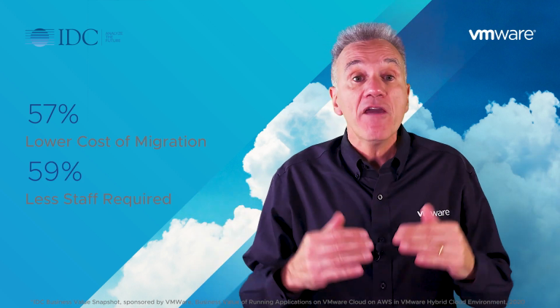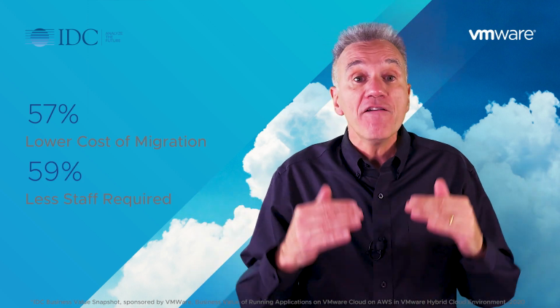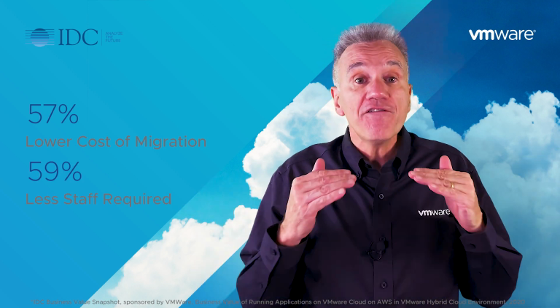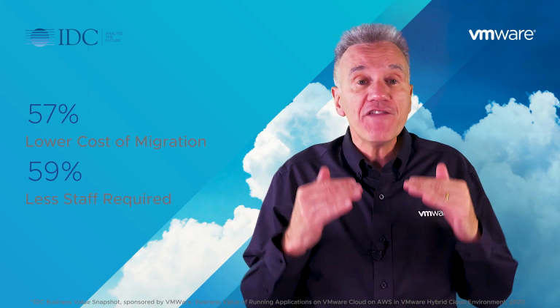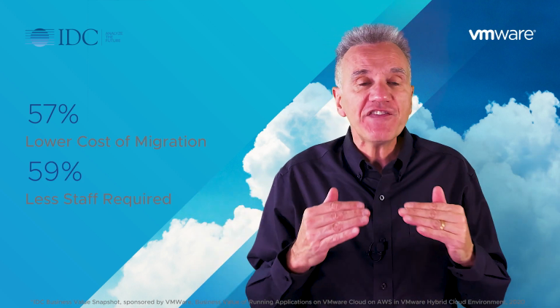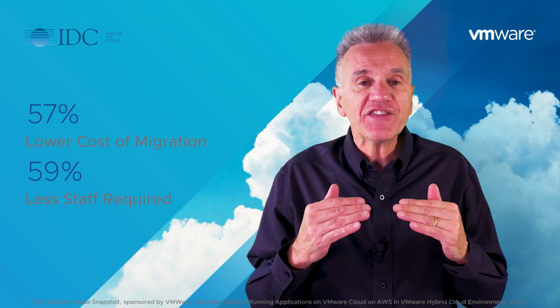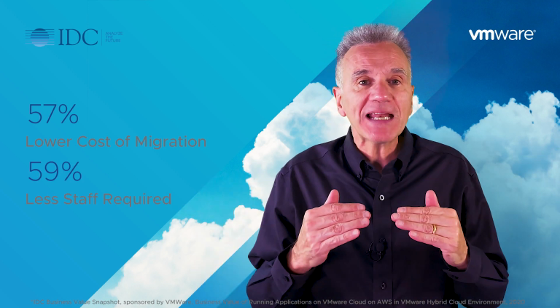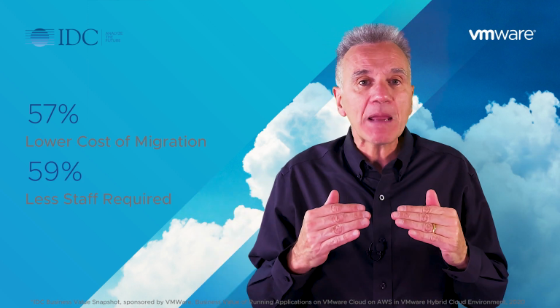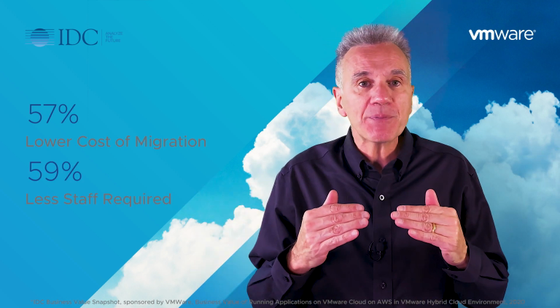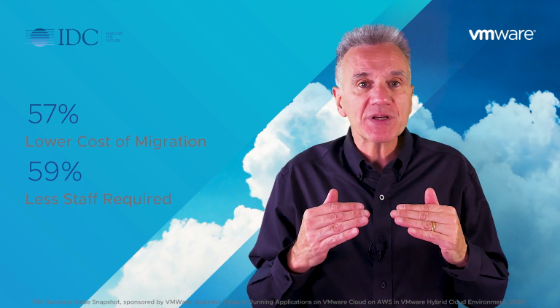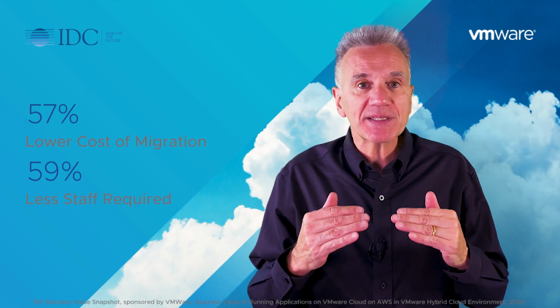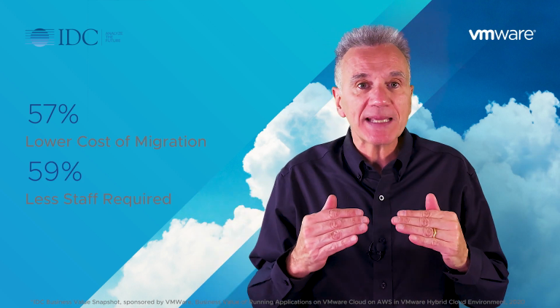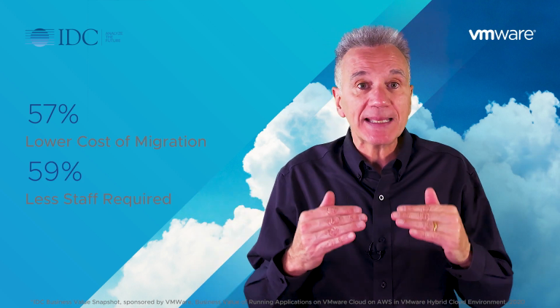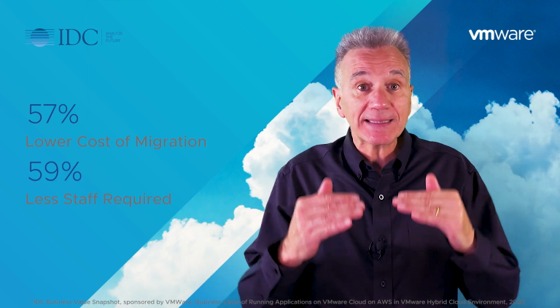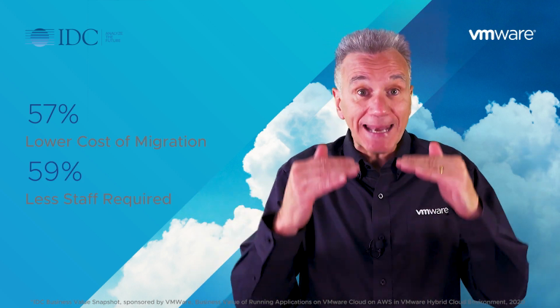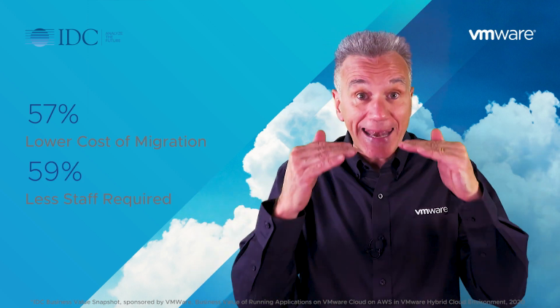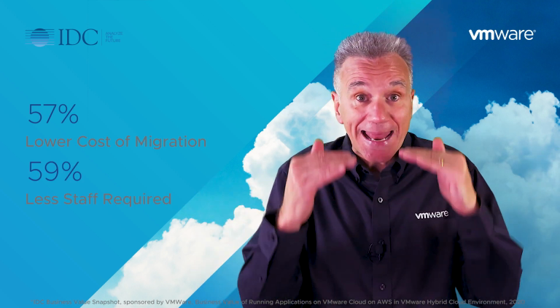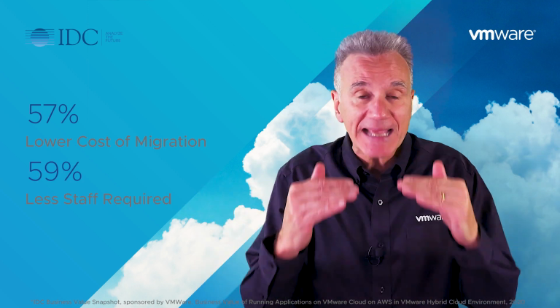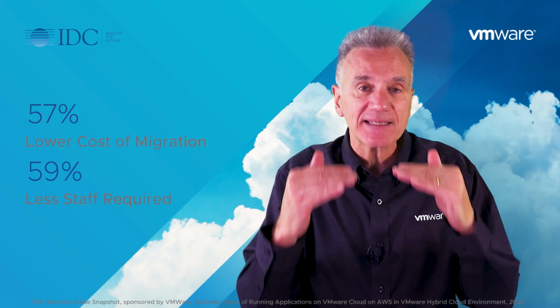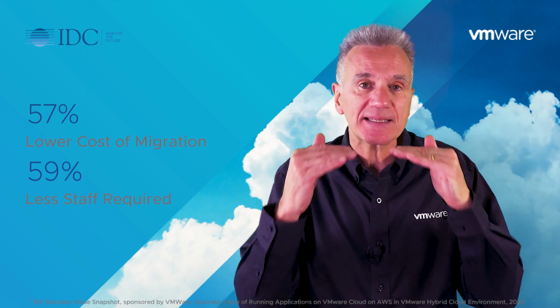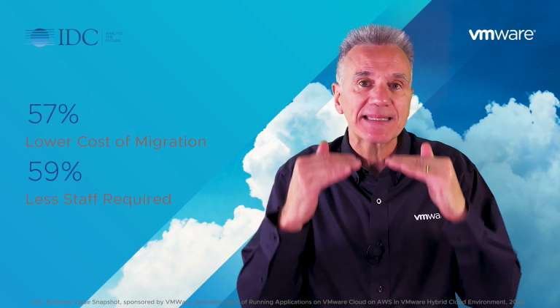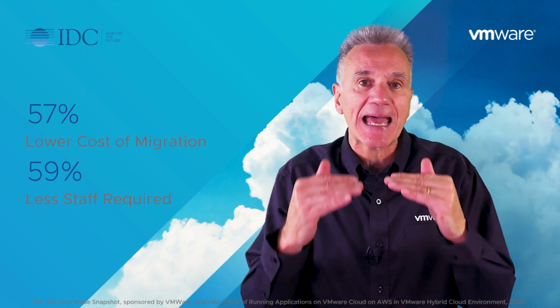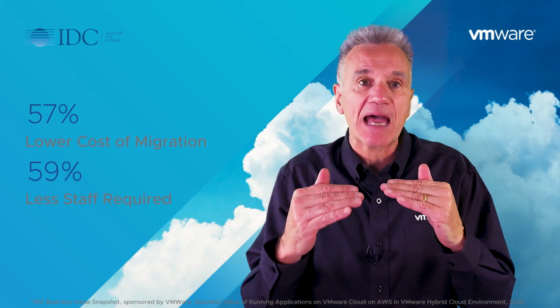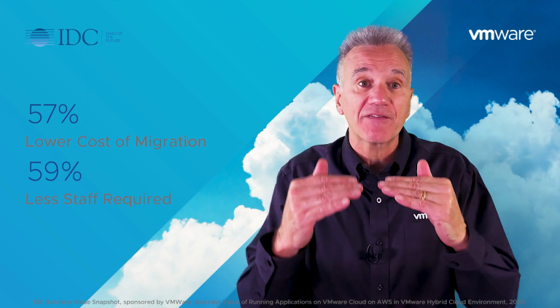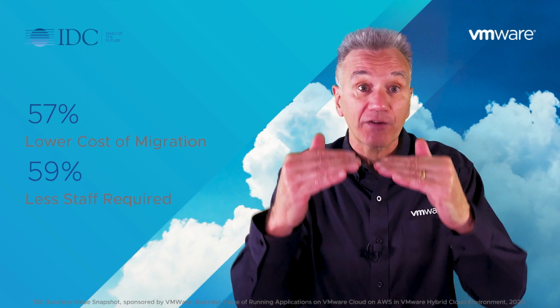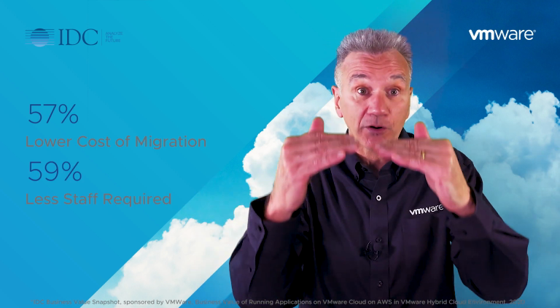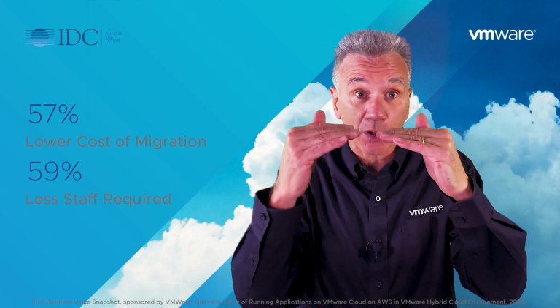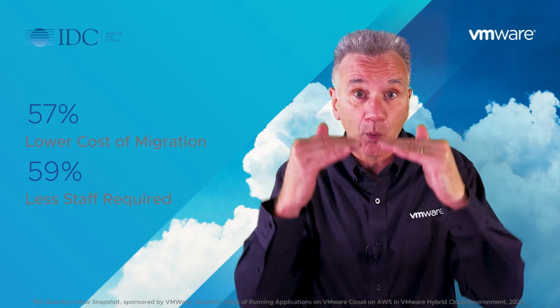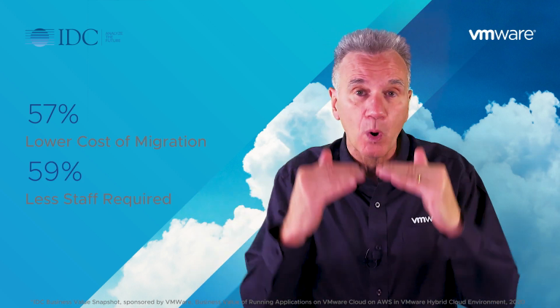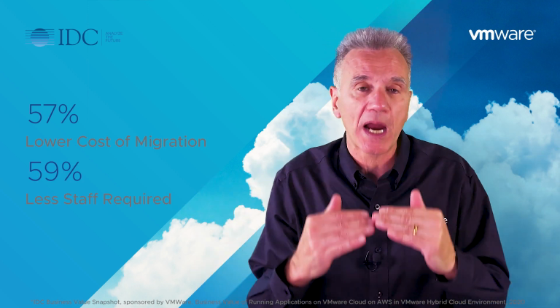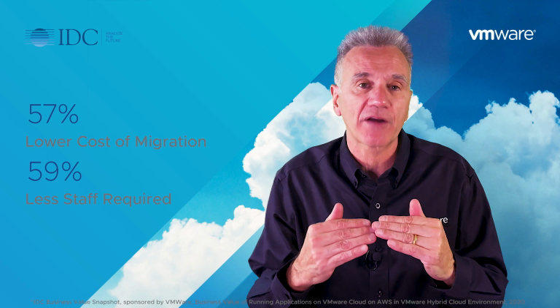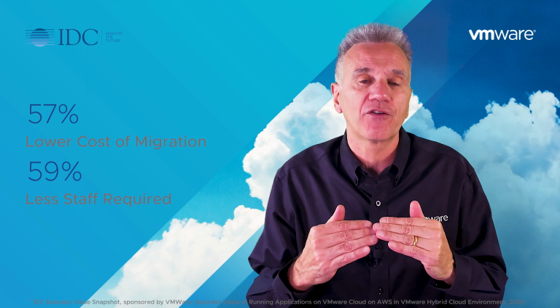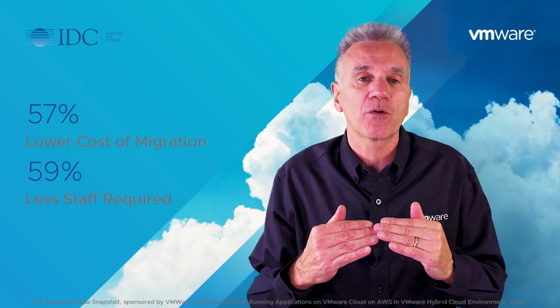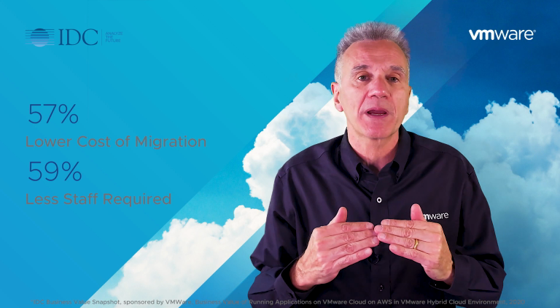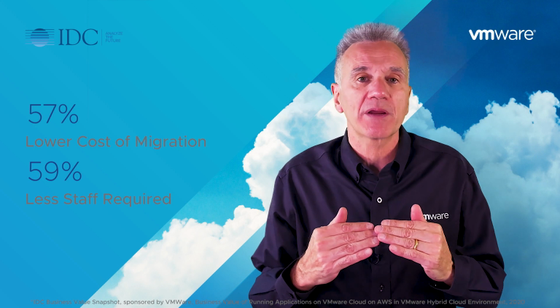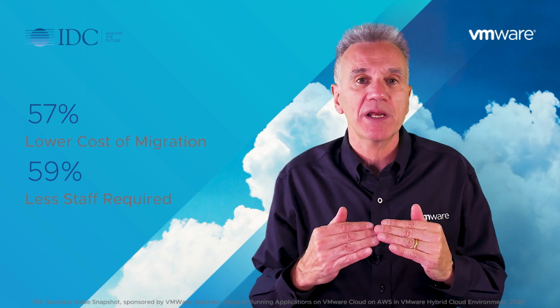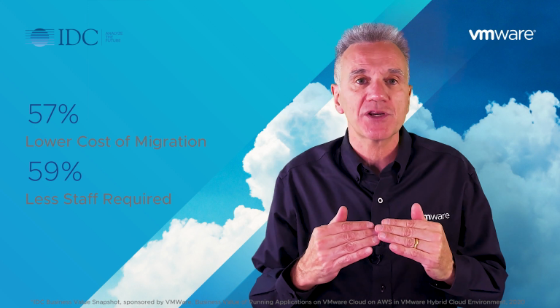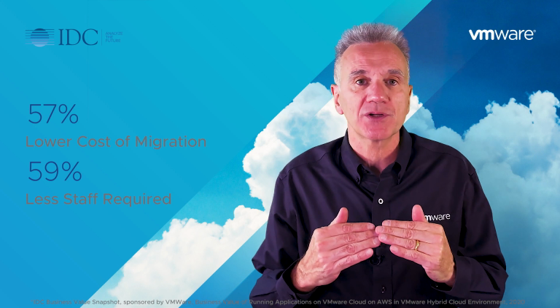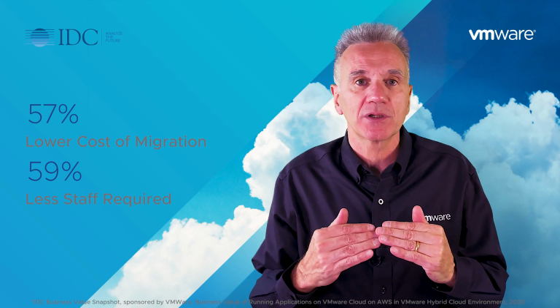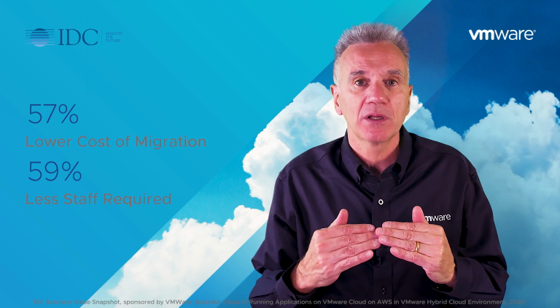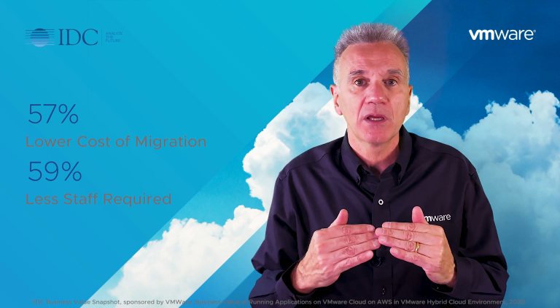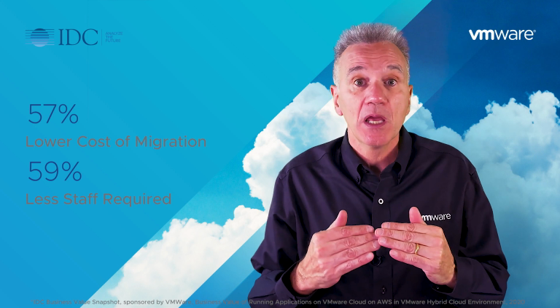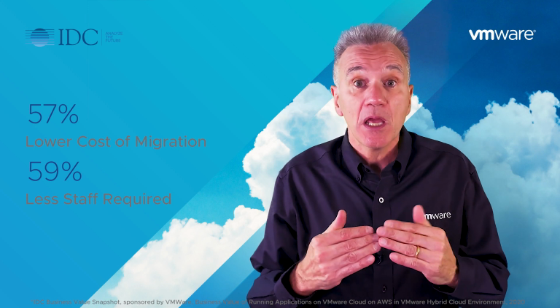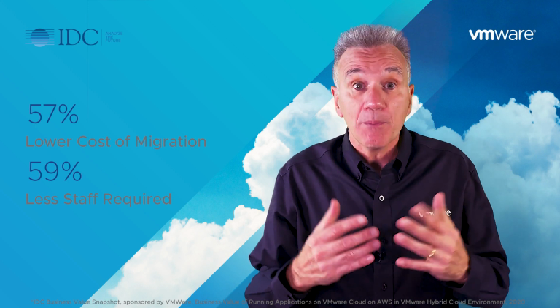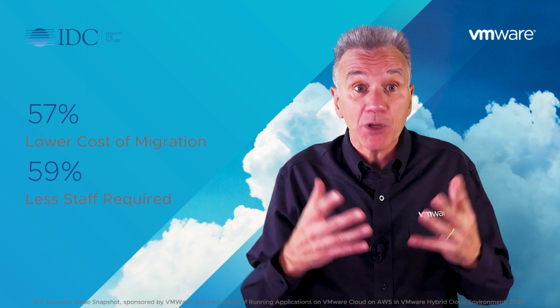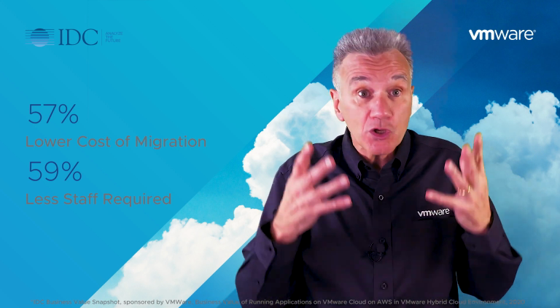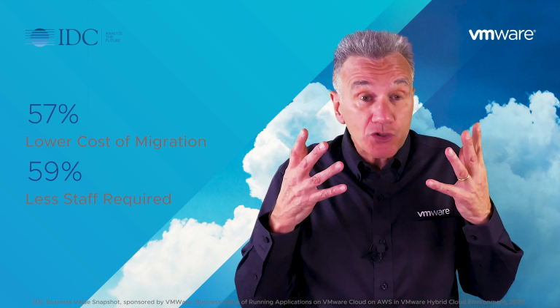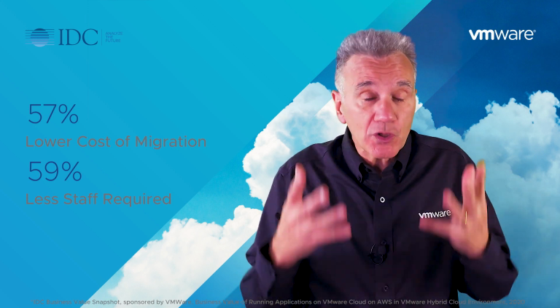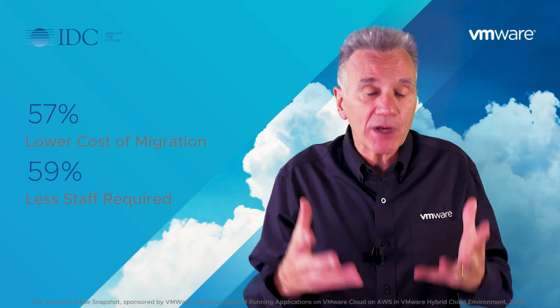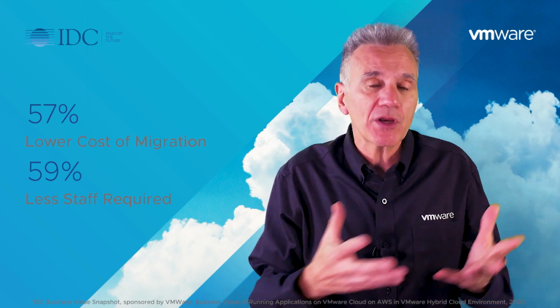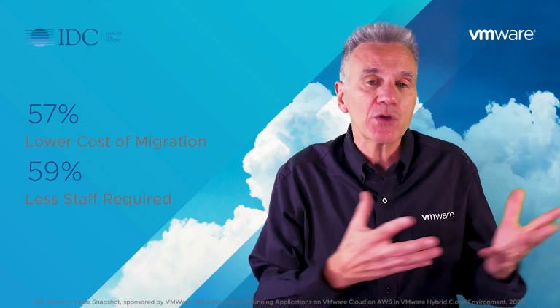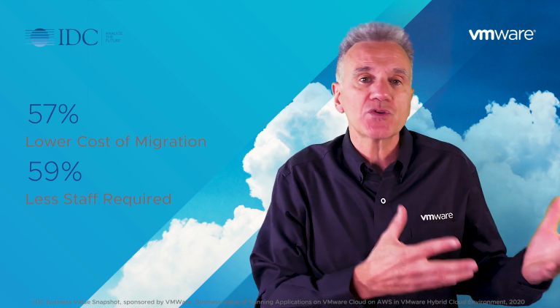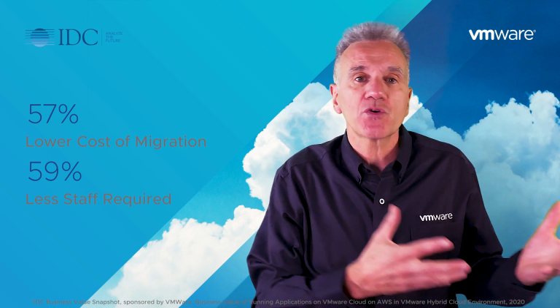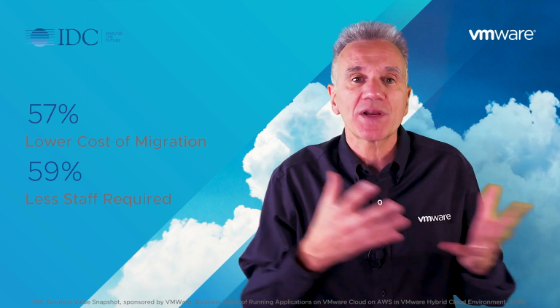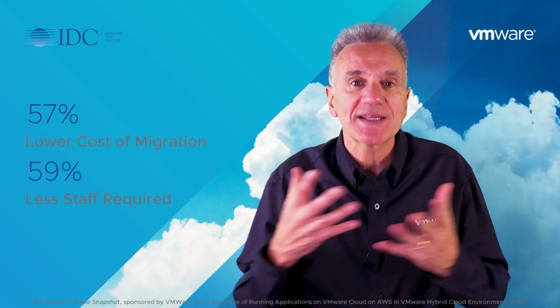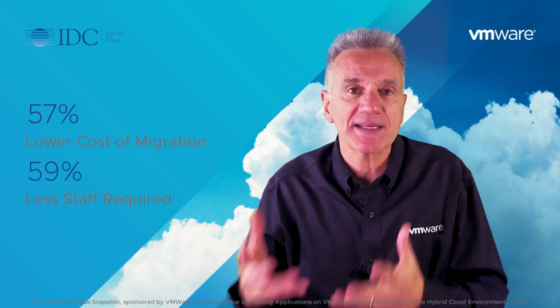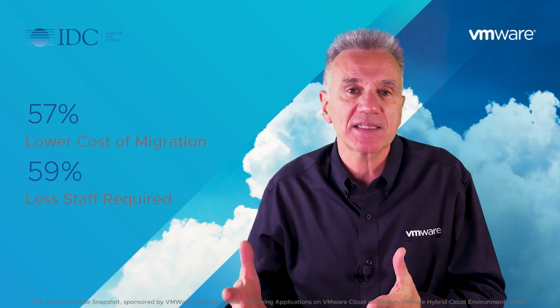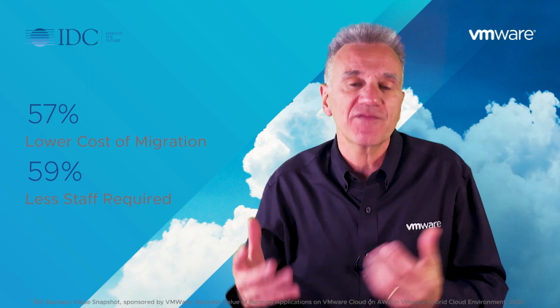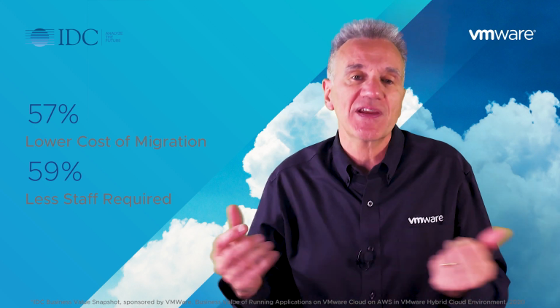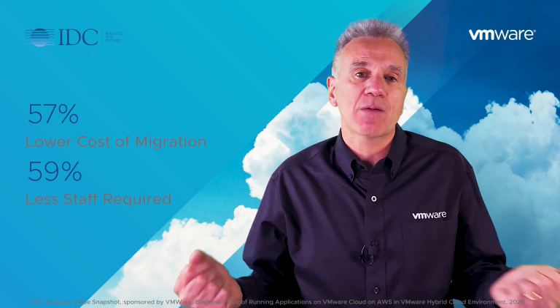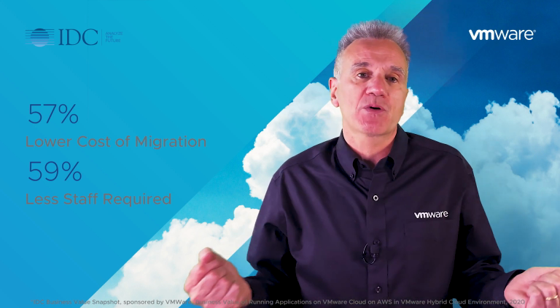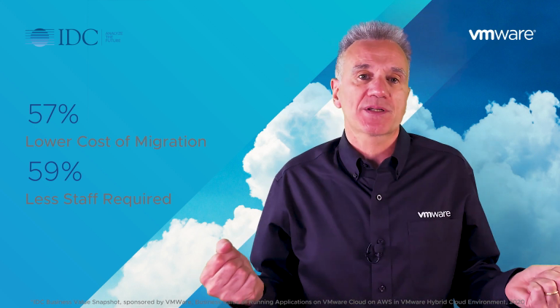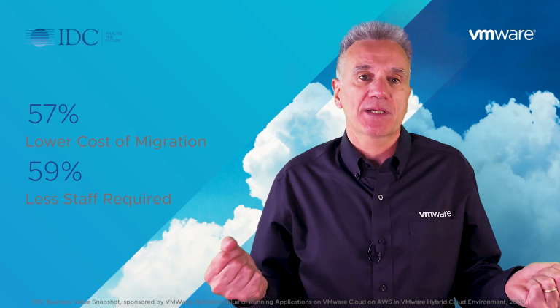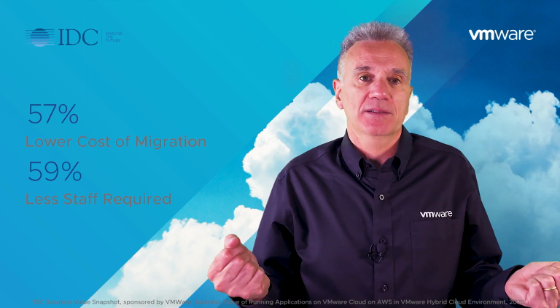59% less staff required for migration because you can reuse your existing VMware skills.